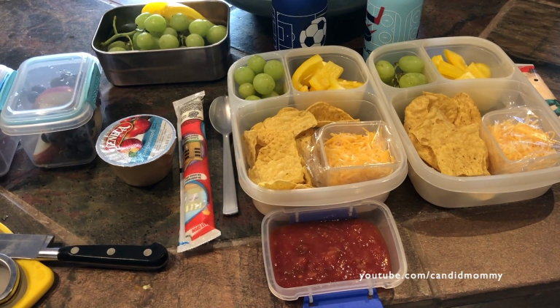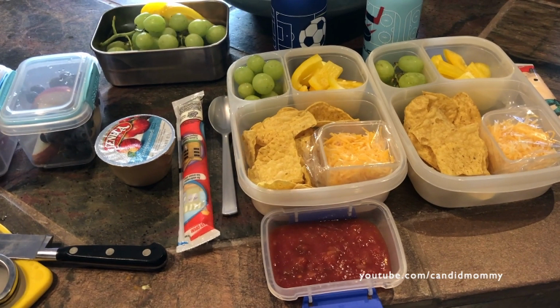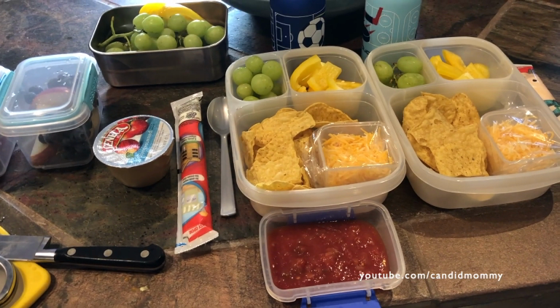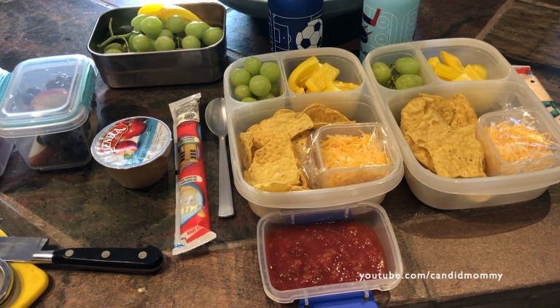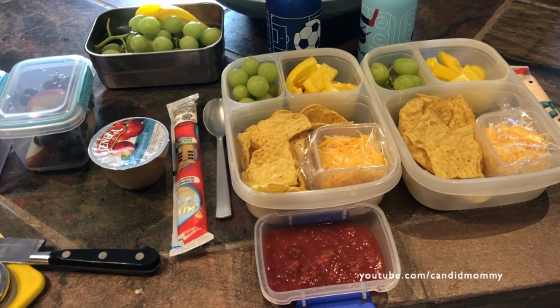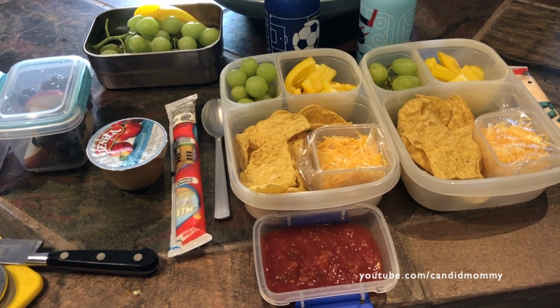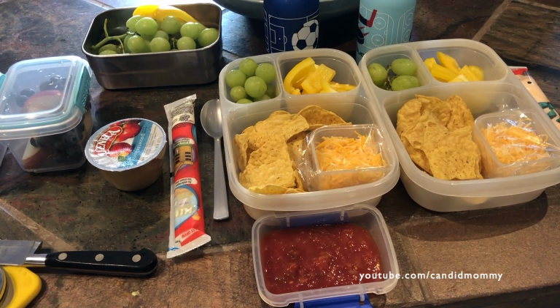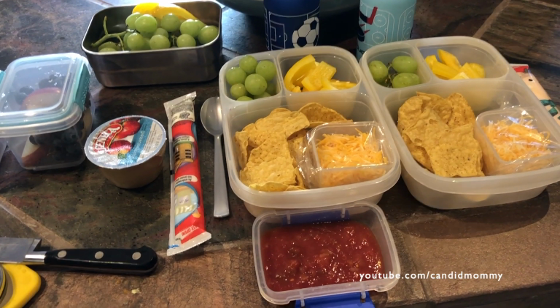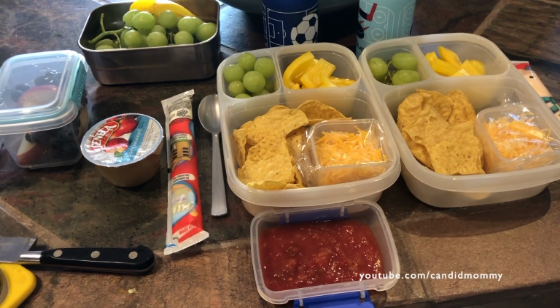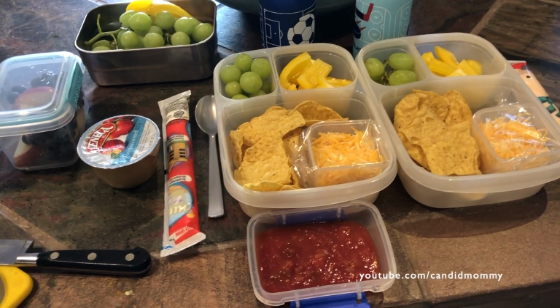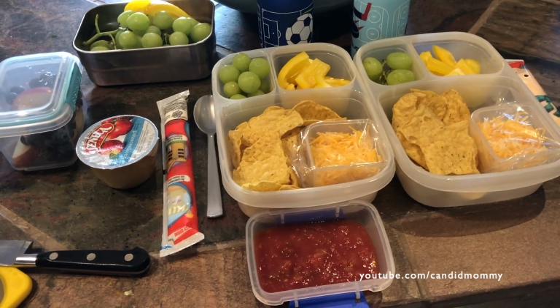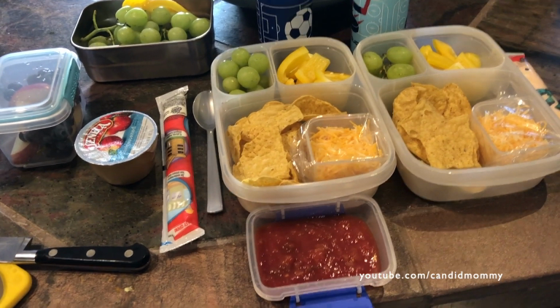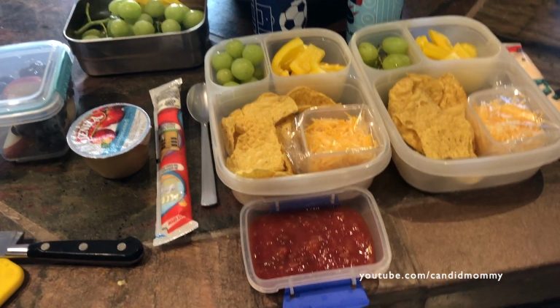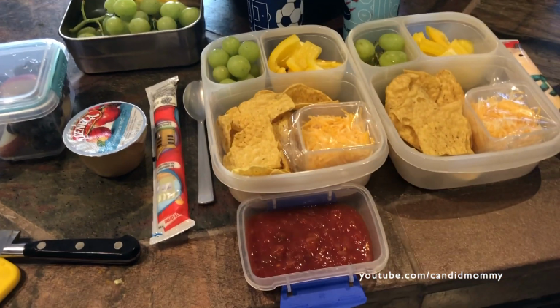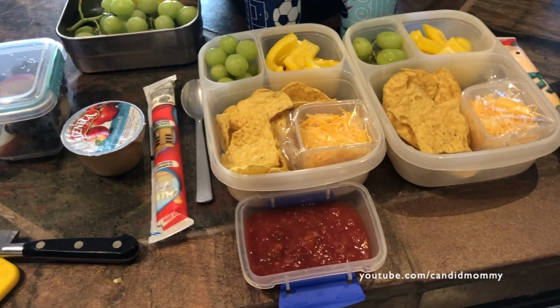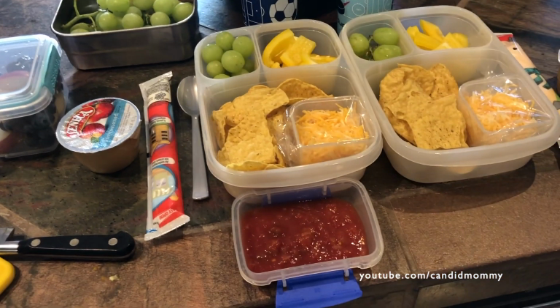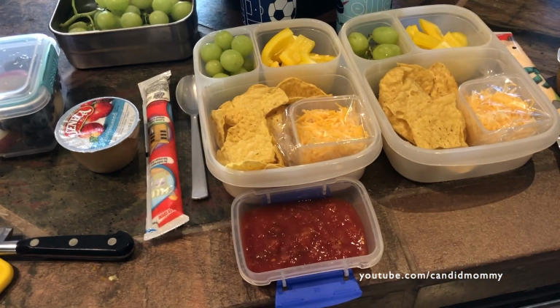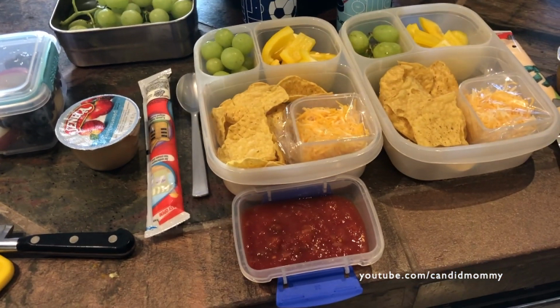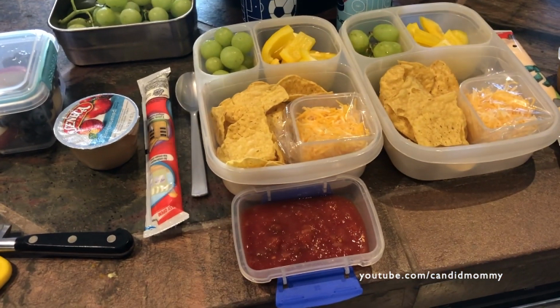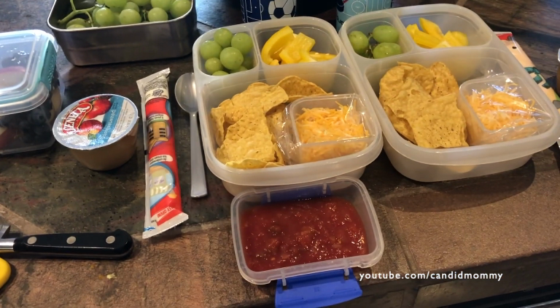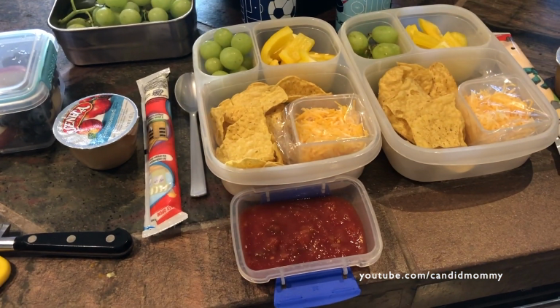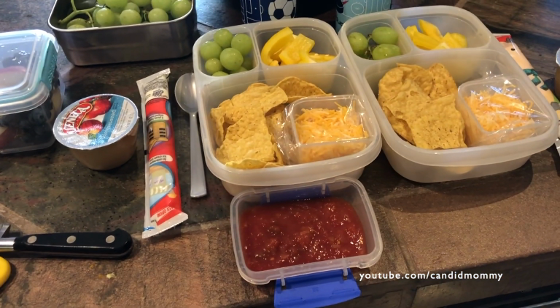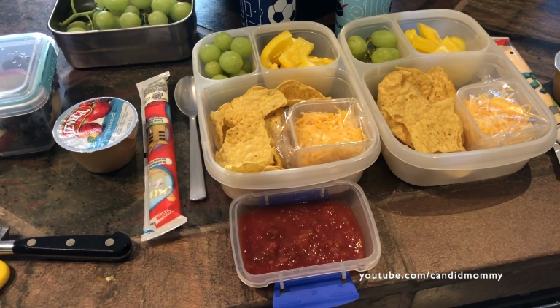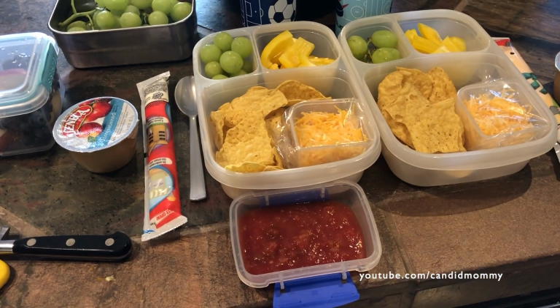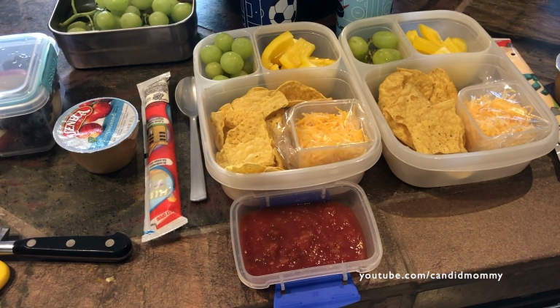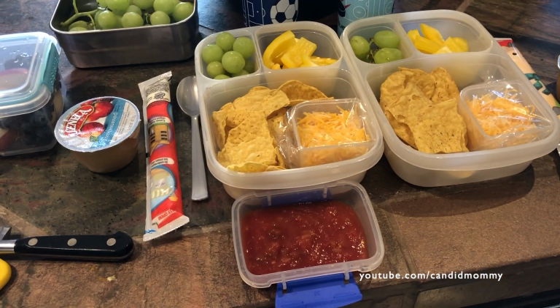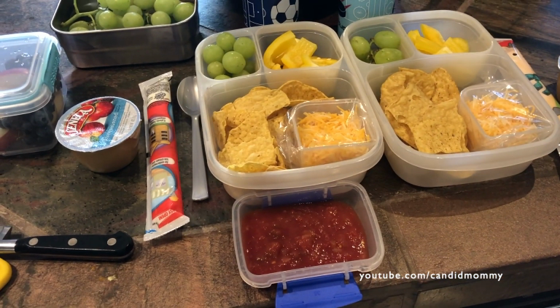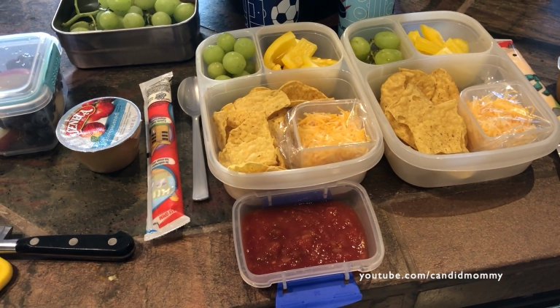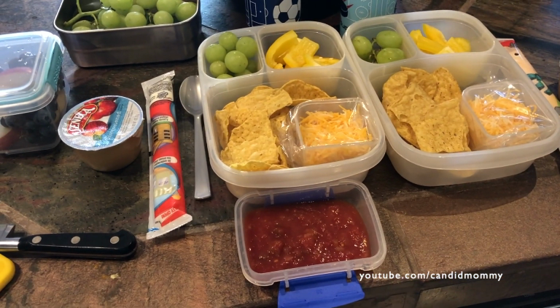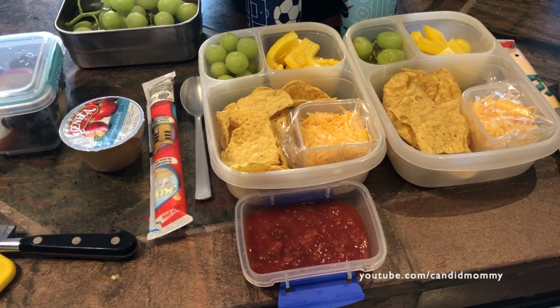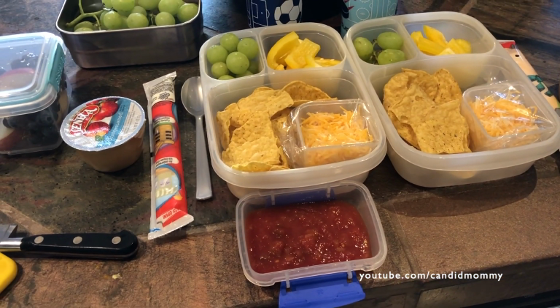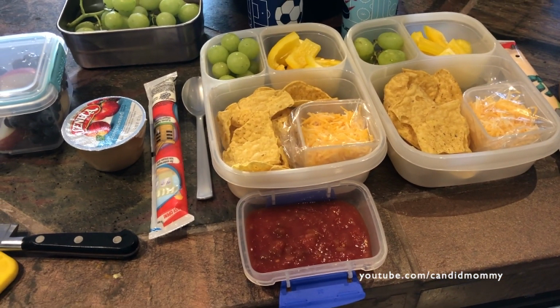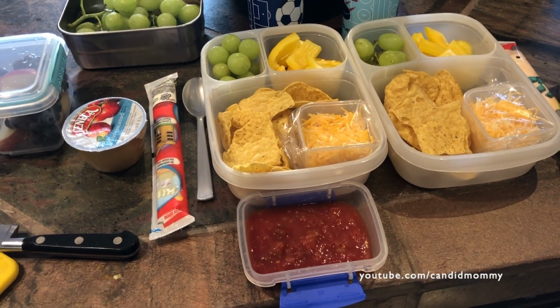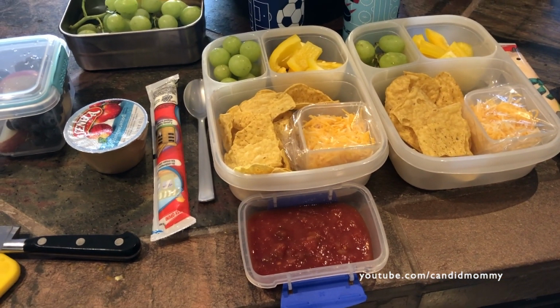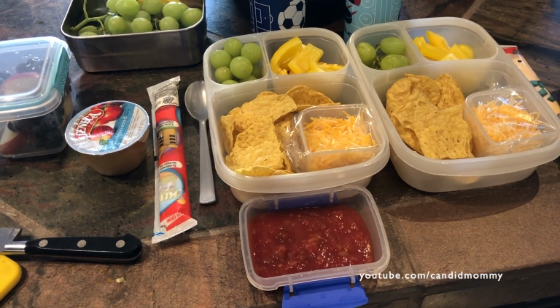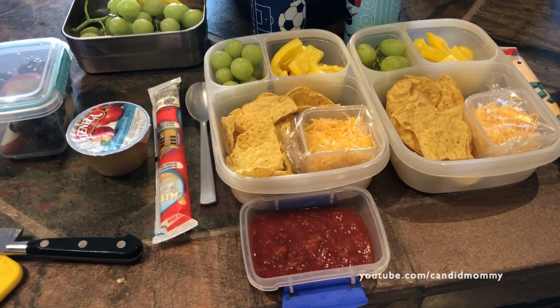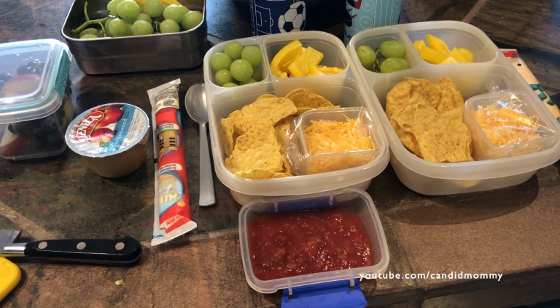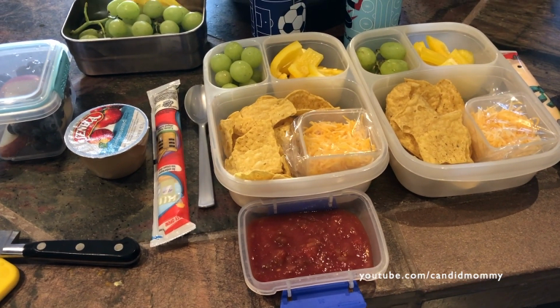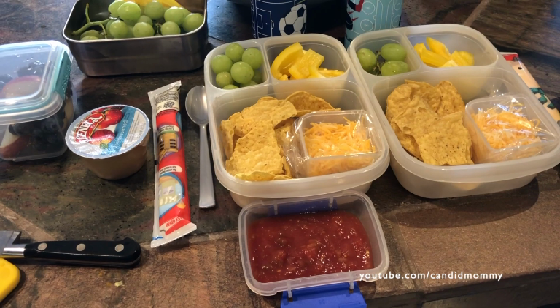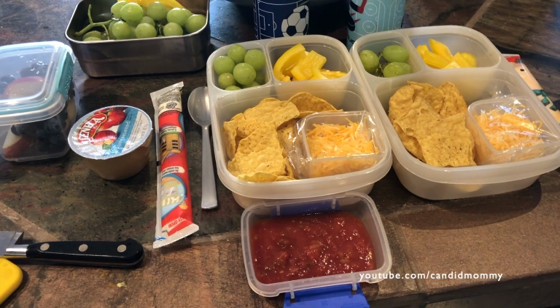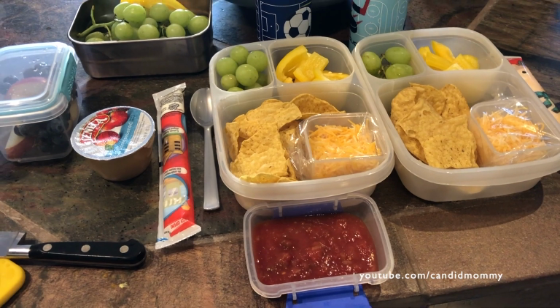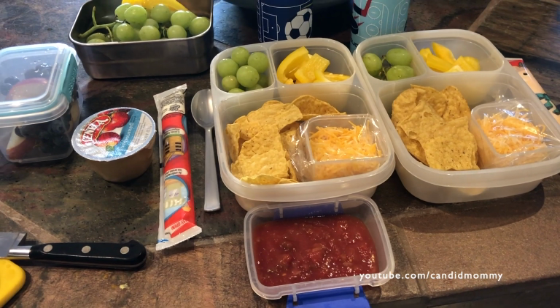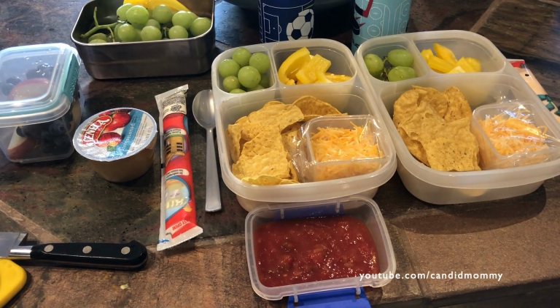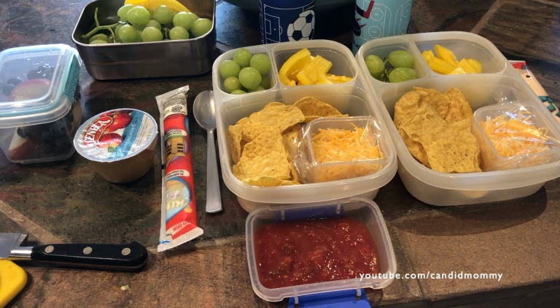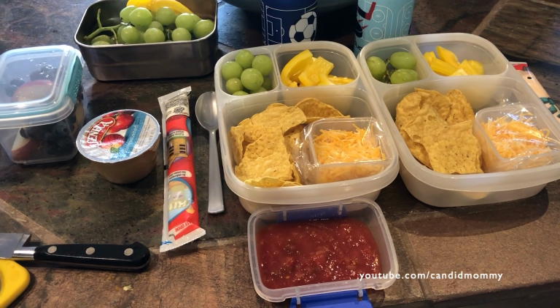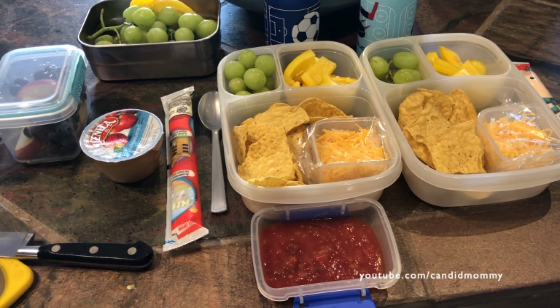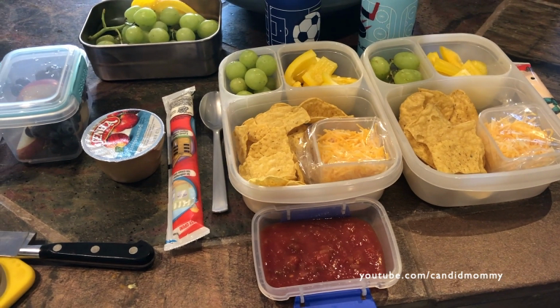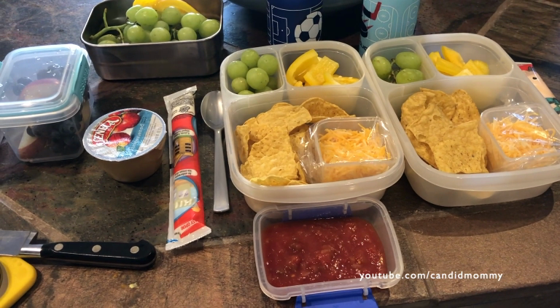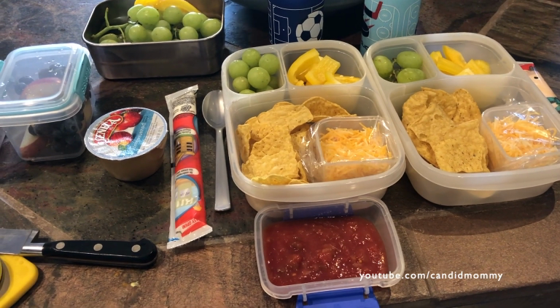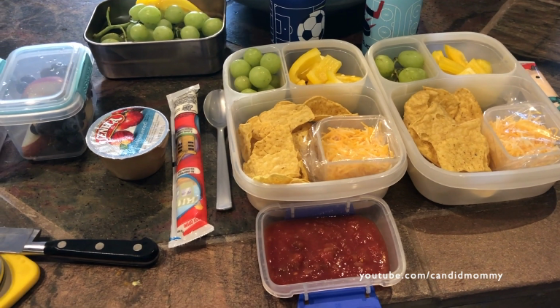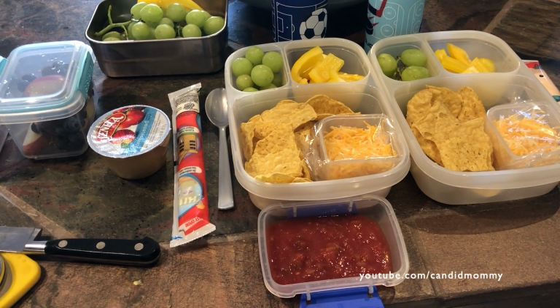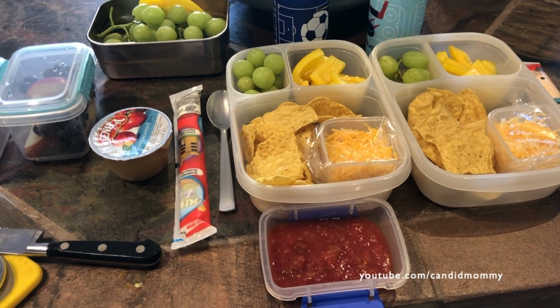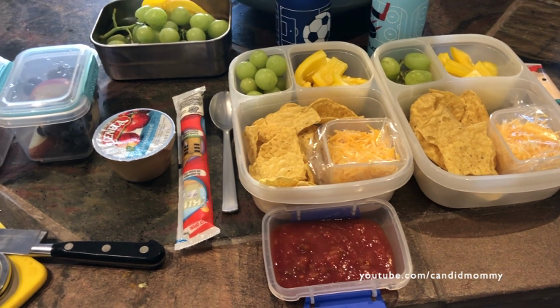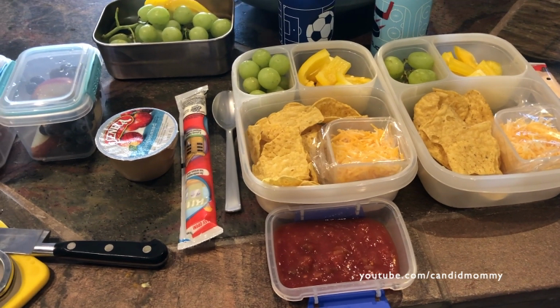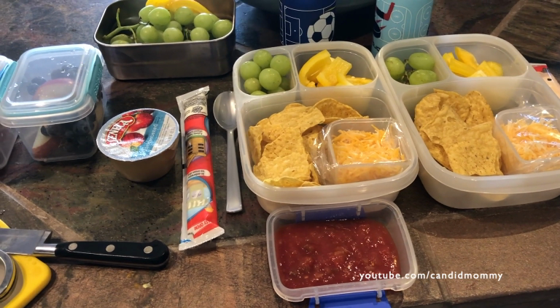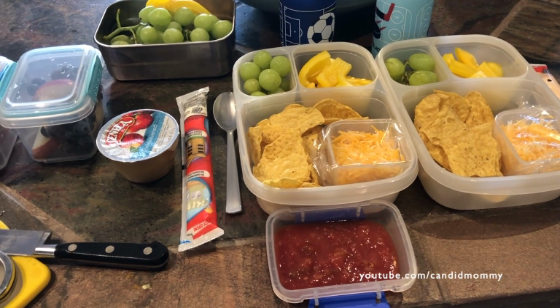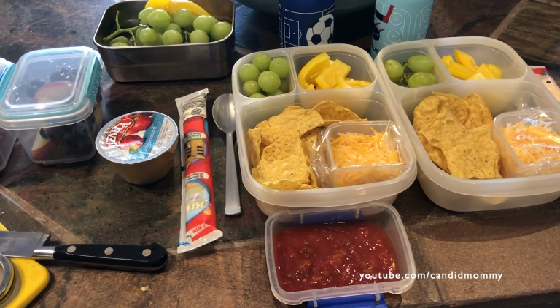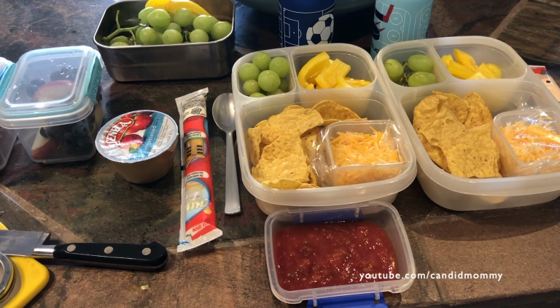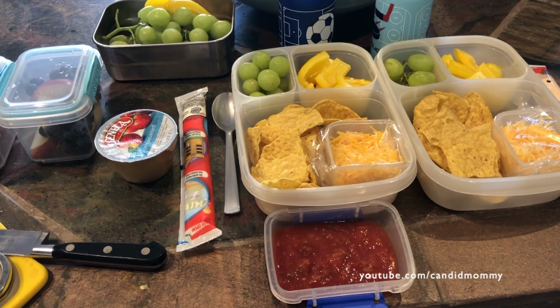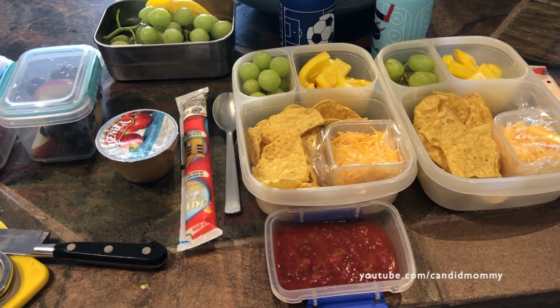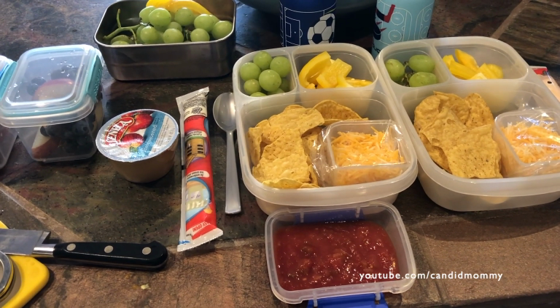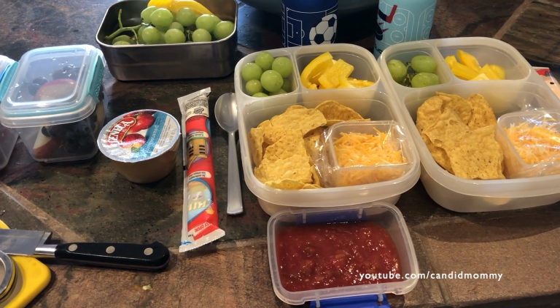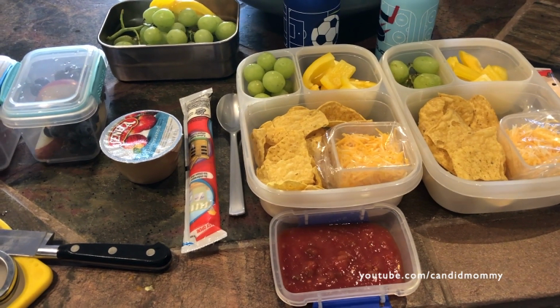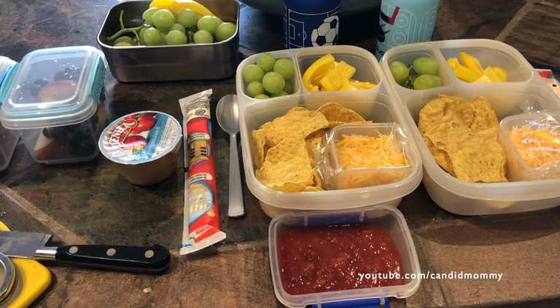I will see you guys. This will be the last one for a little bit because they'll be on break for a month. But maybe we'll do lunch as we have them.